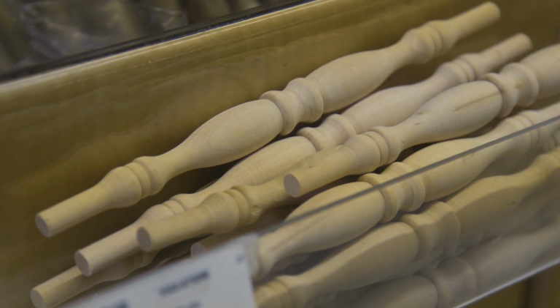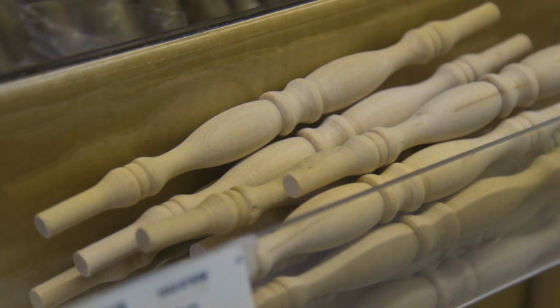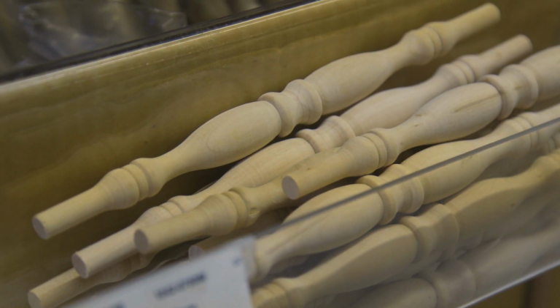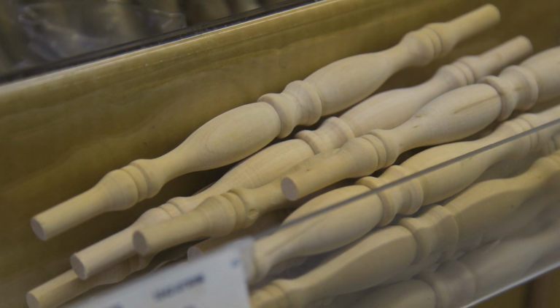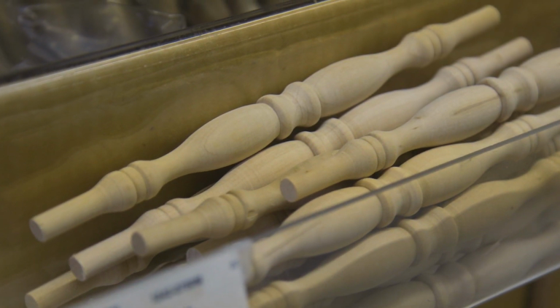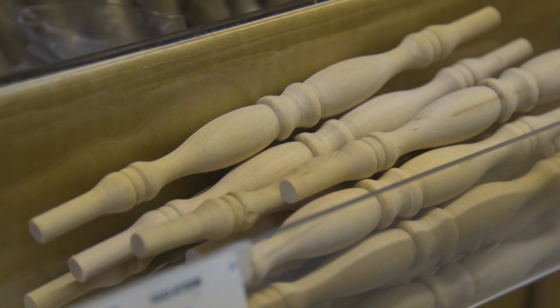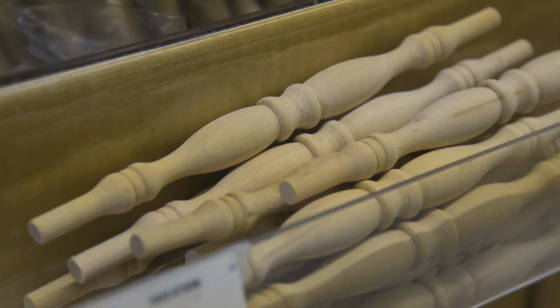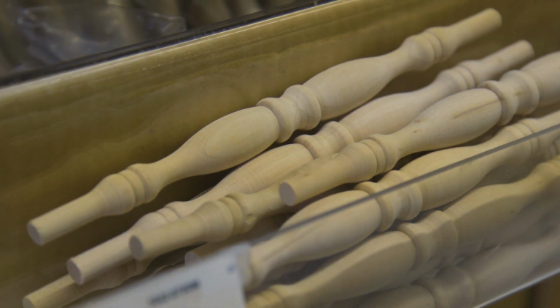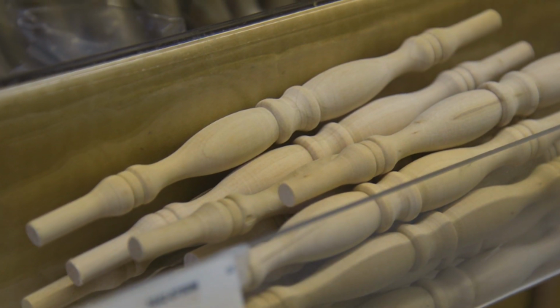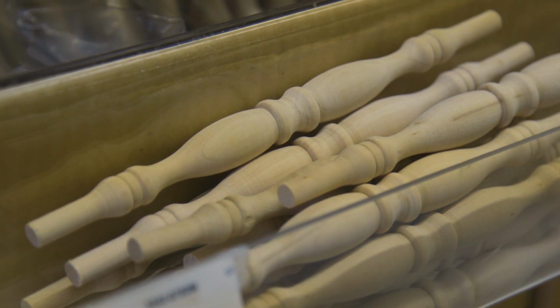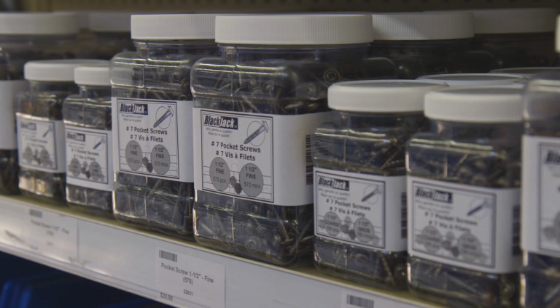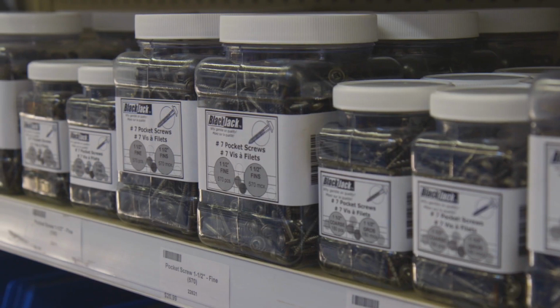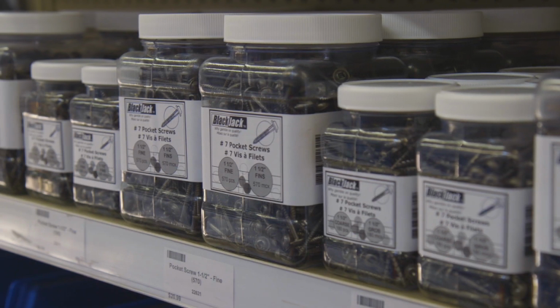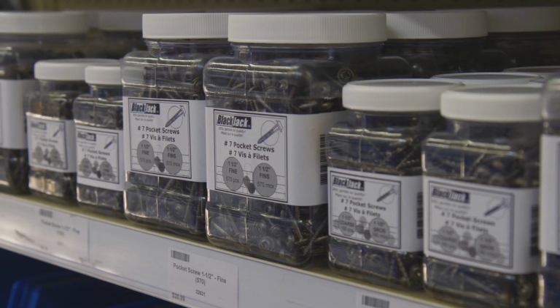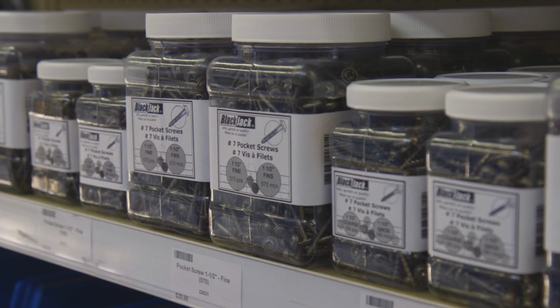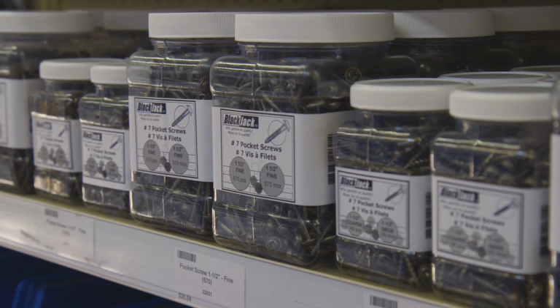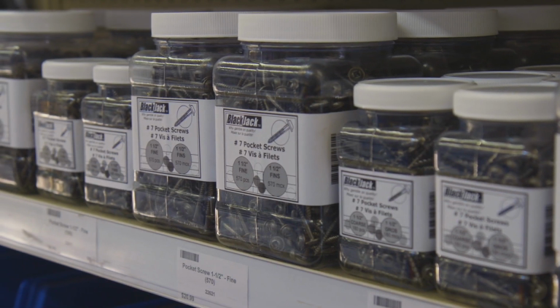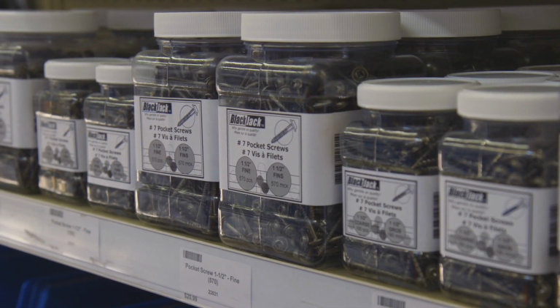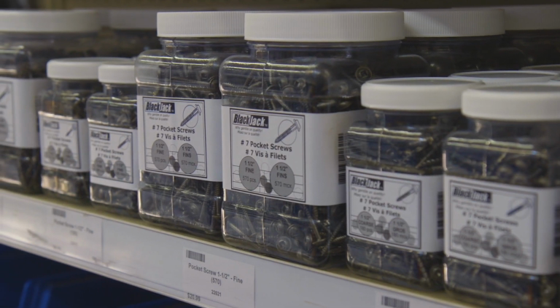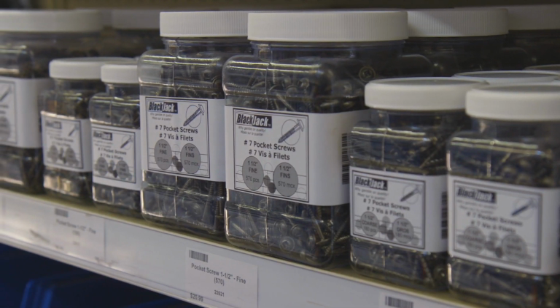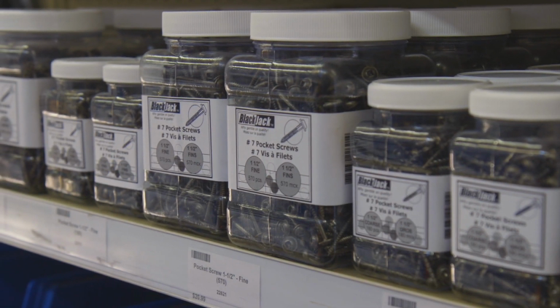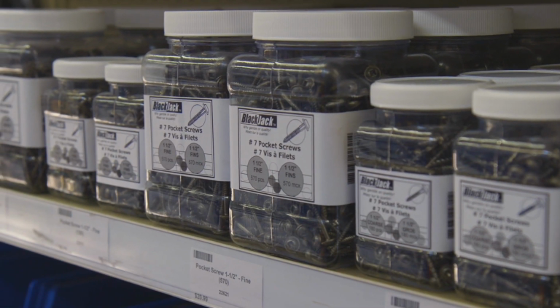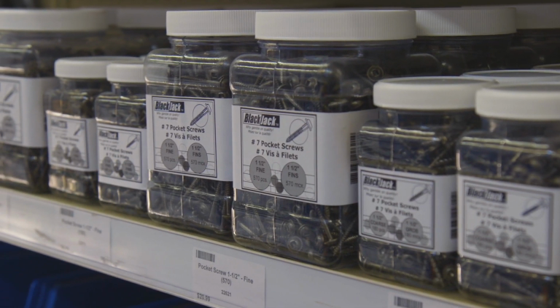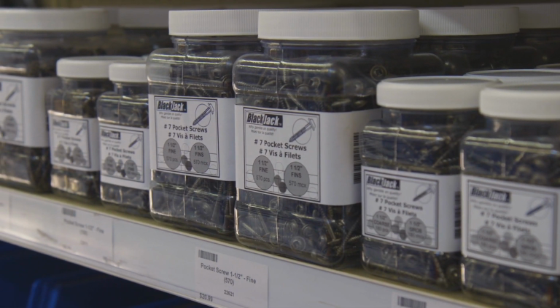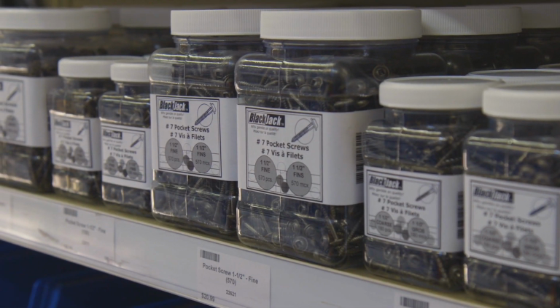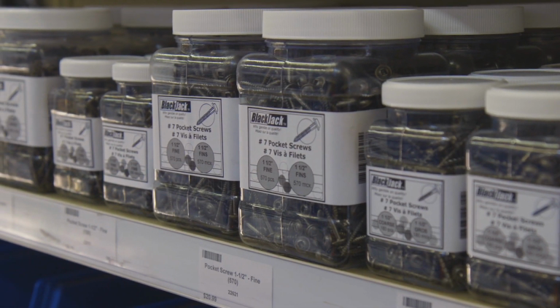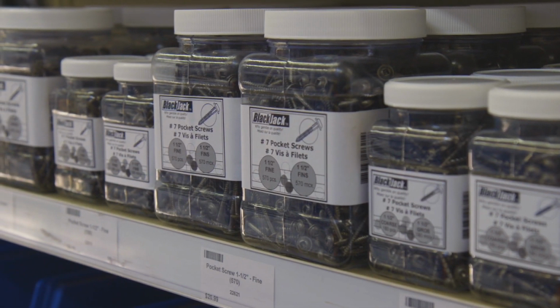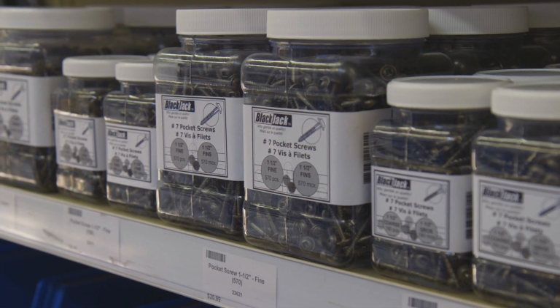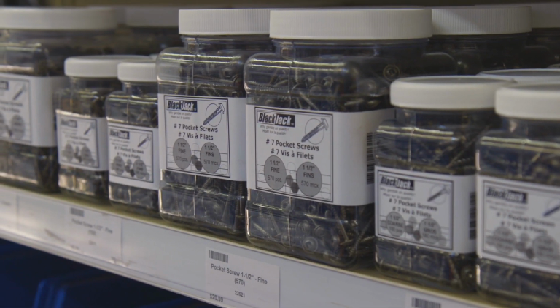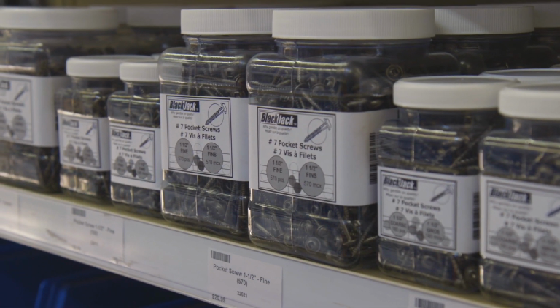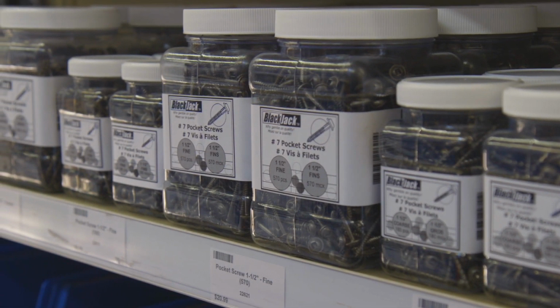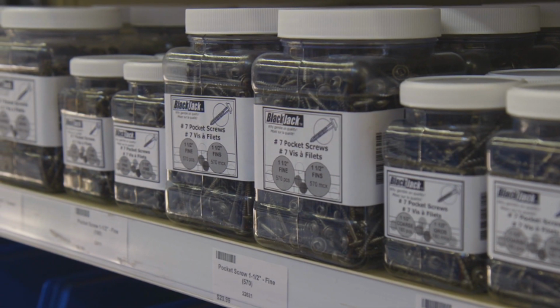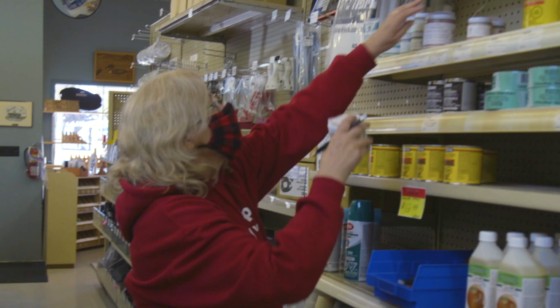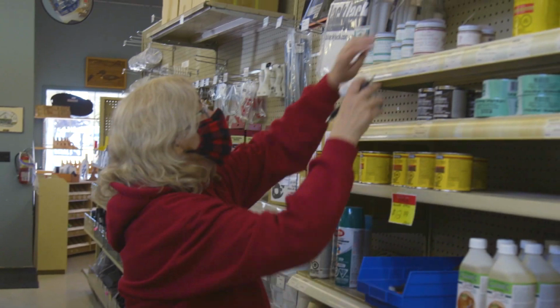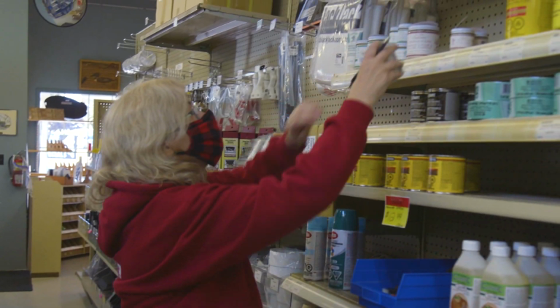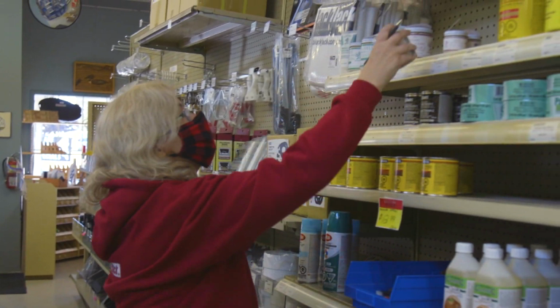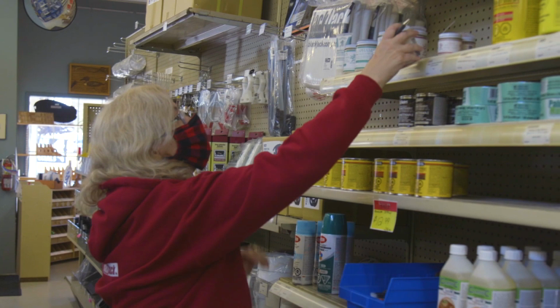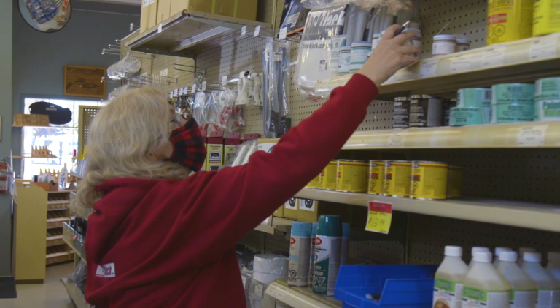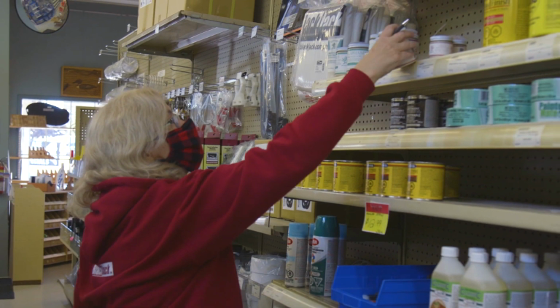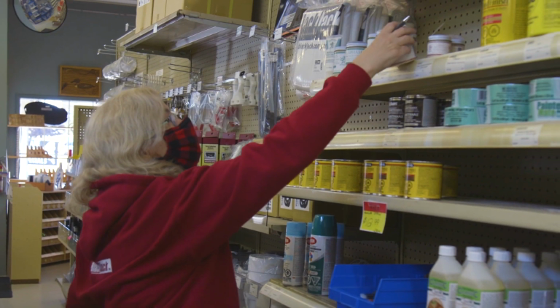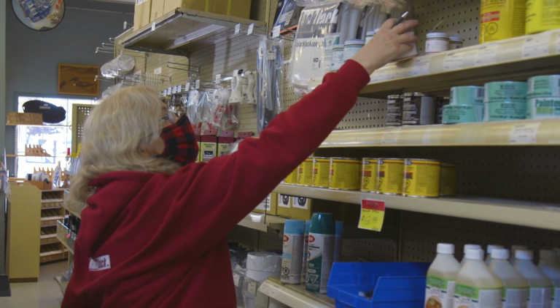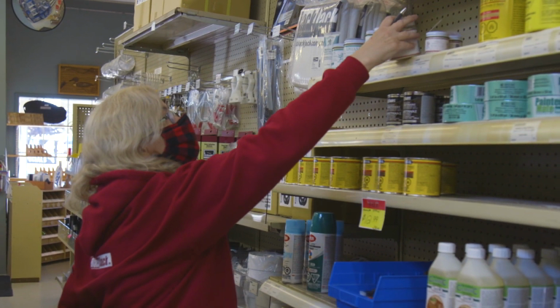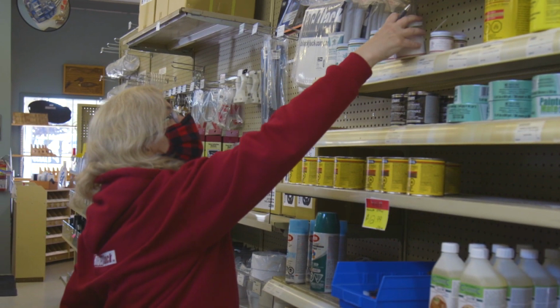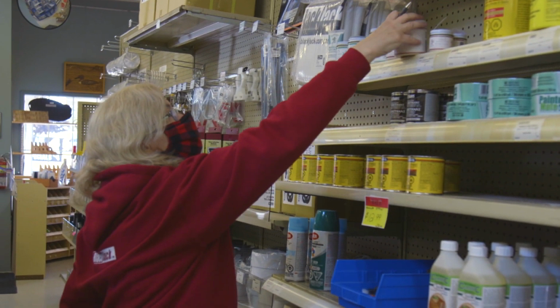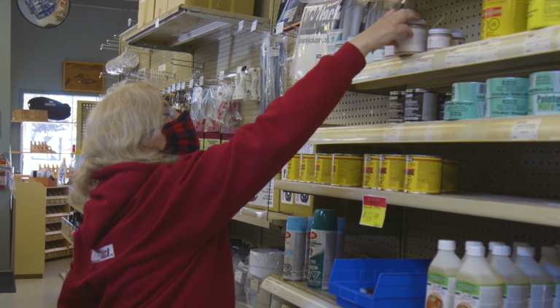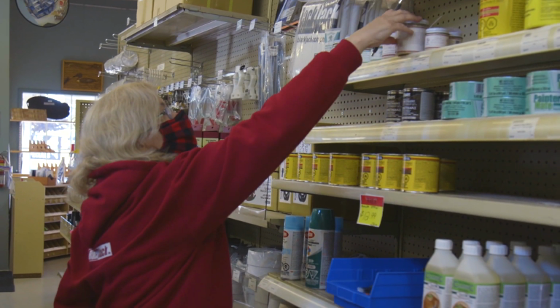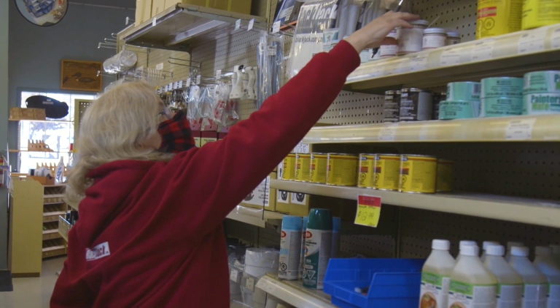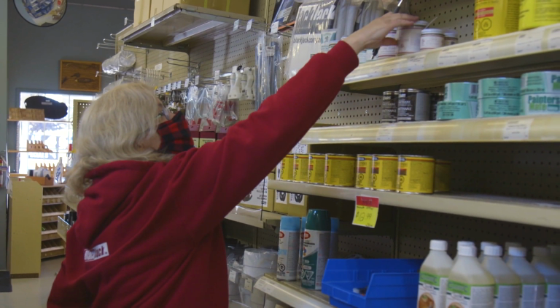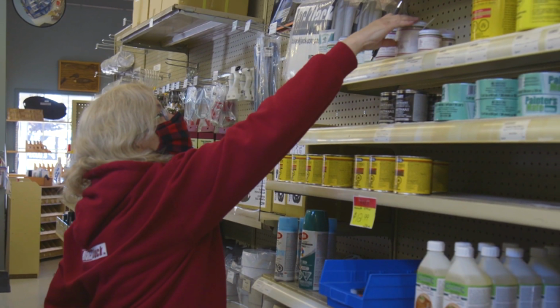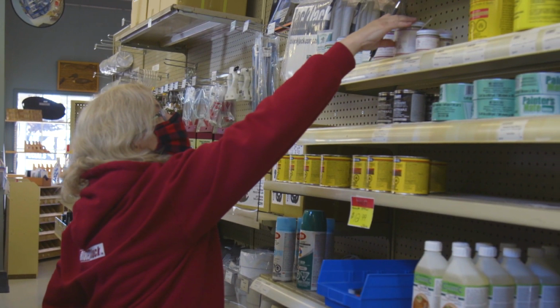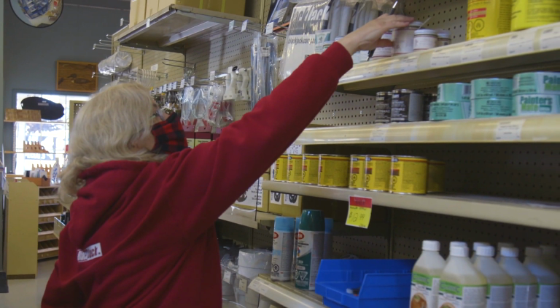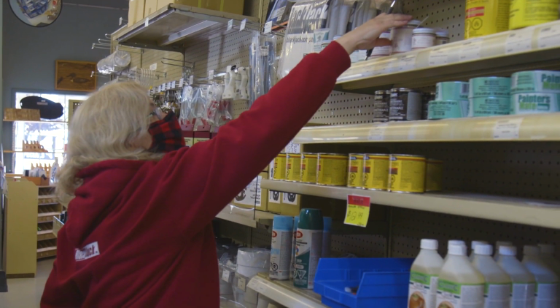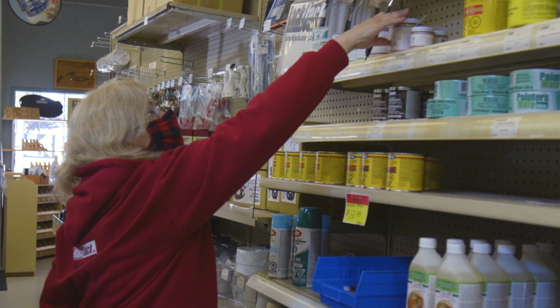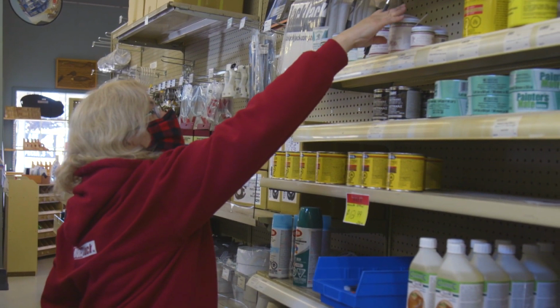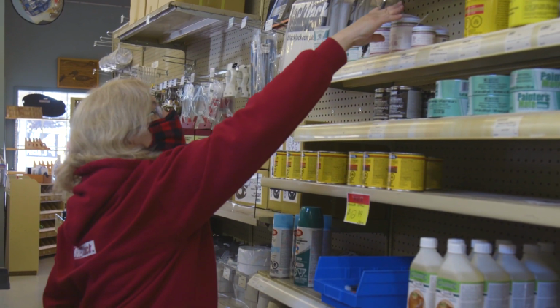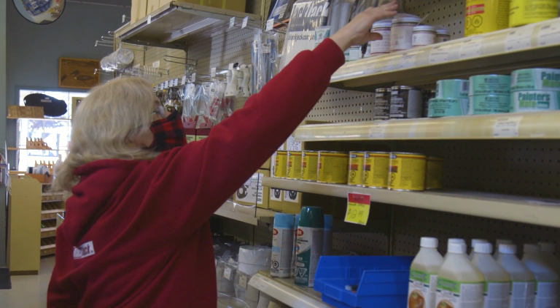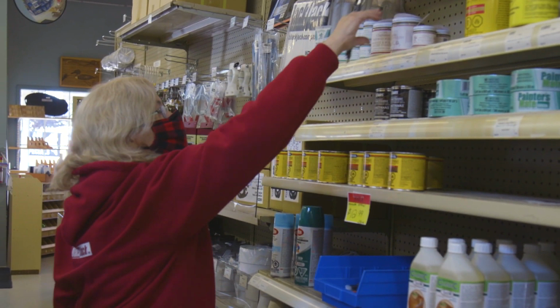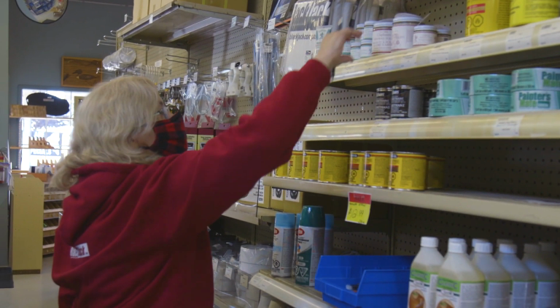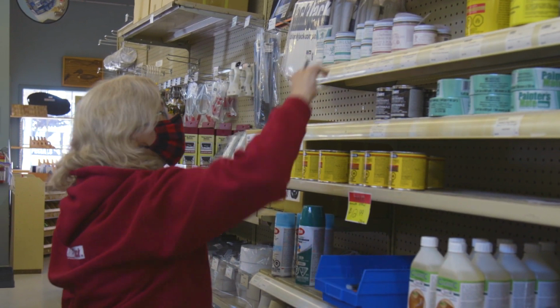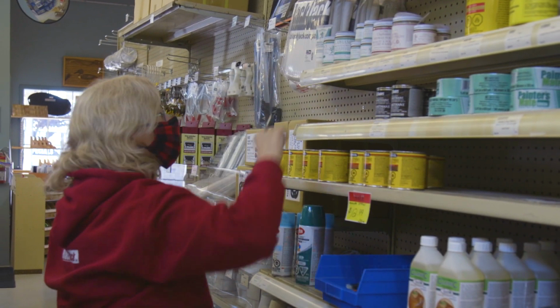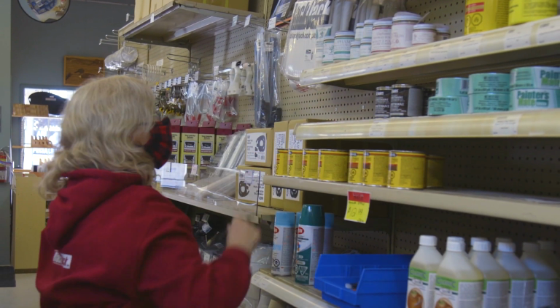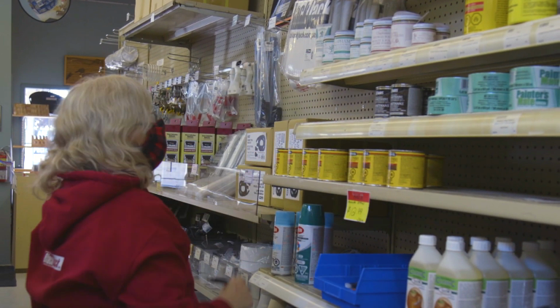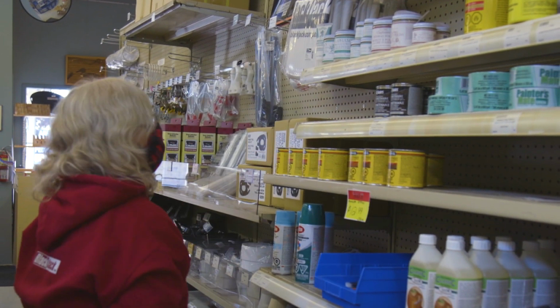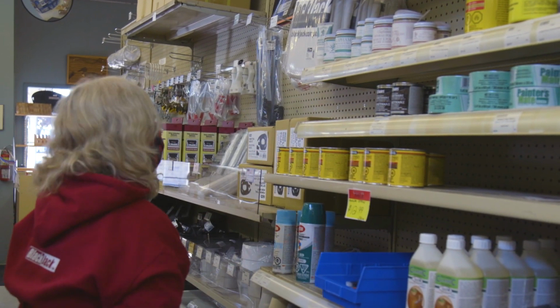We carry hoses, fittings, stuff that you can get at some of the bigger stores, but we carry way more. It's not just a couple pieces — there's all kinds of stuff that'll fit together.